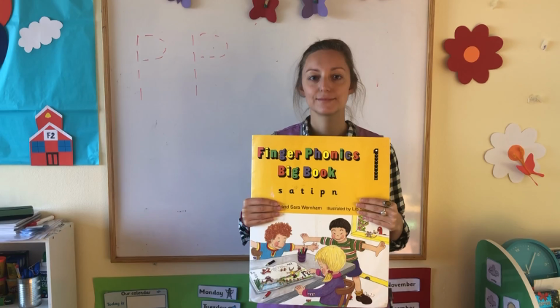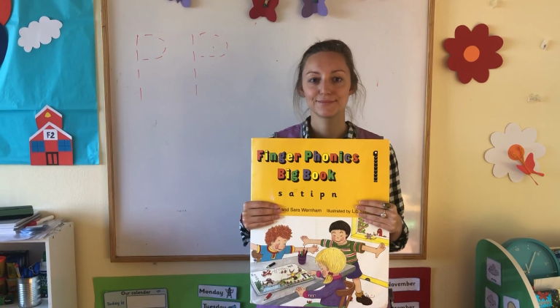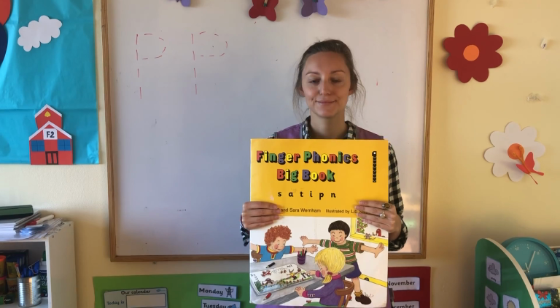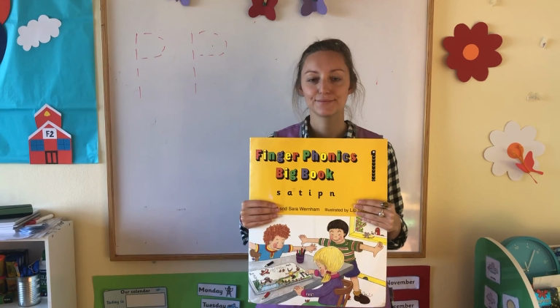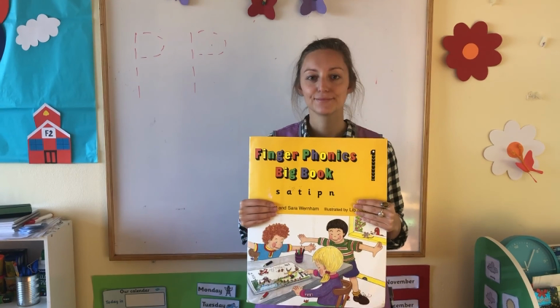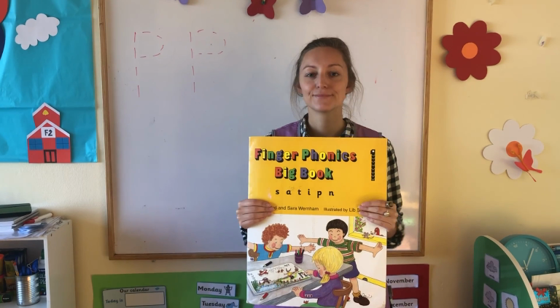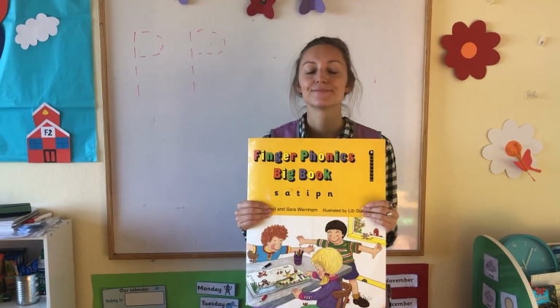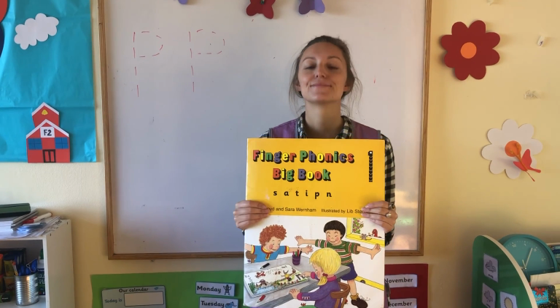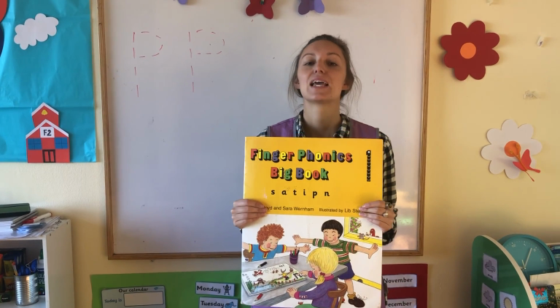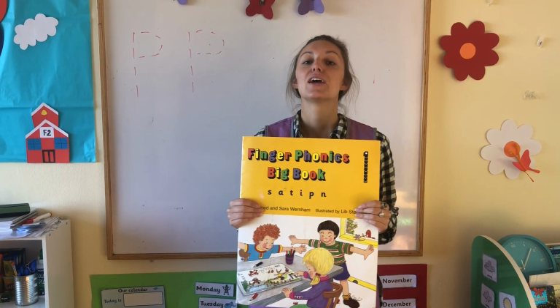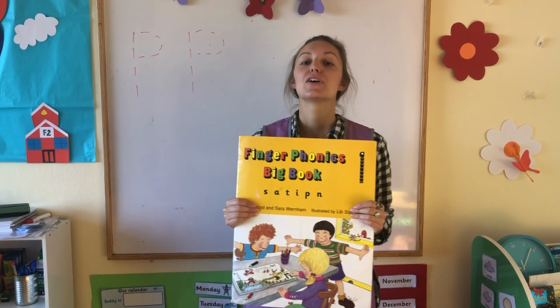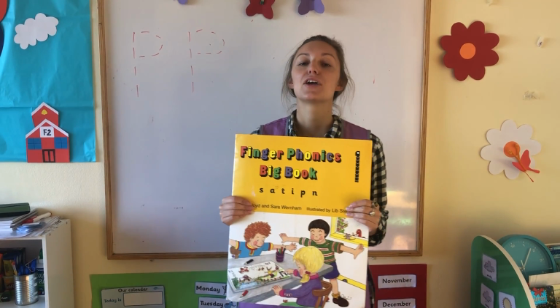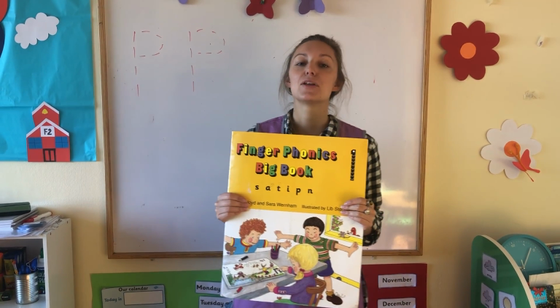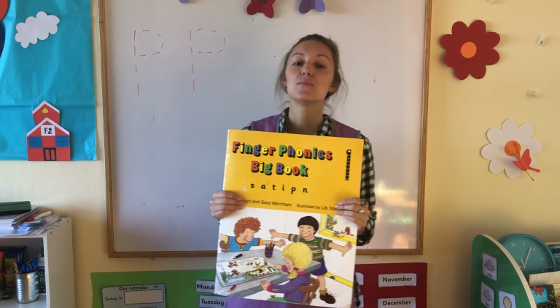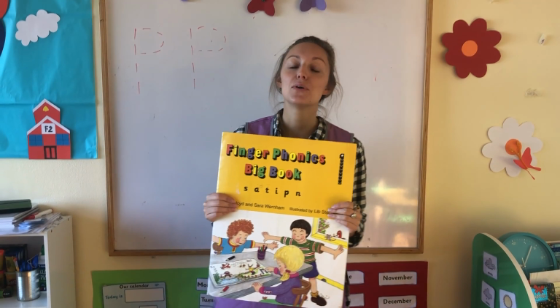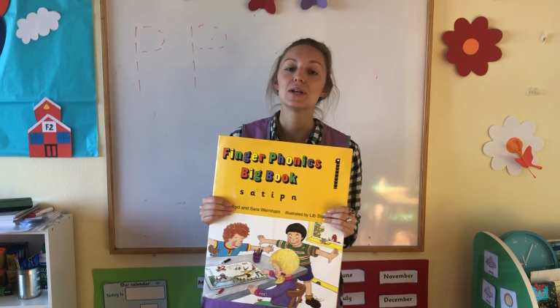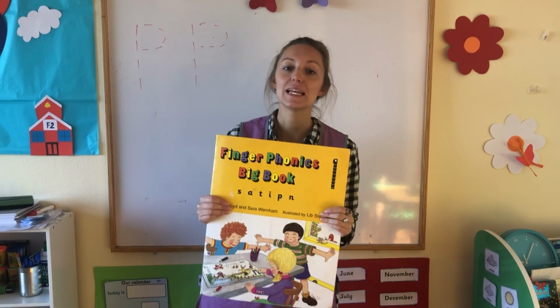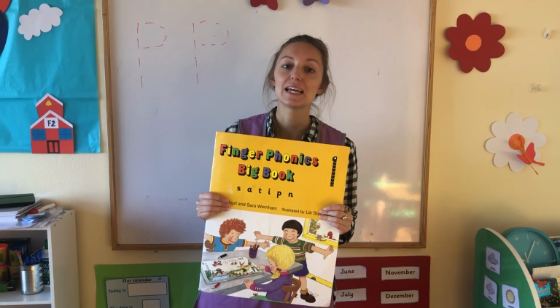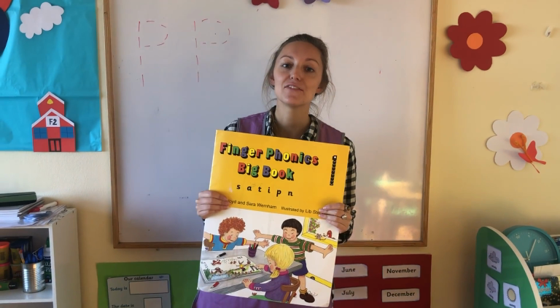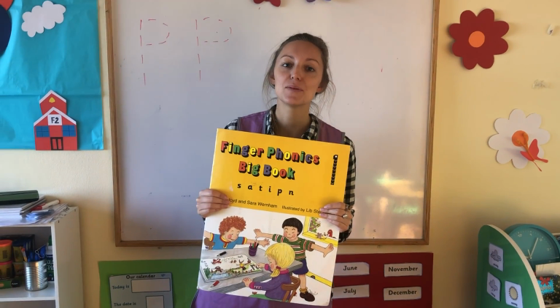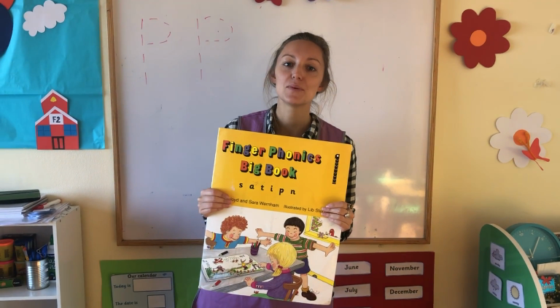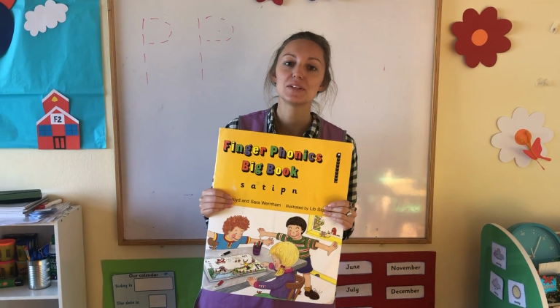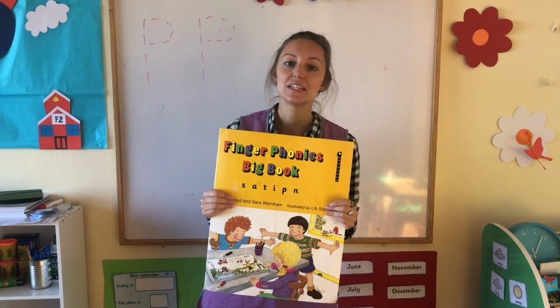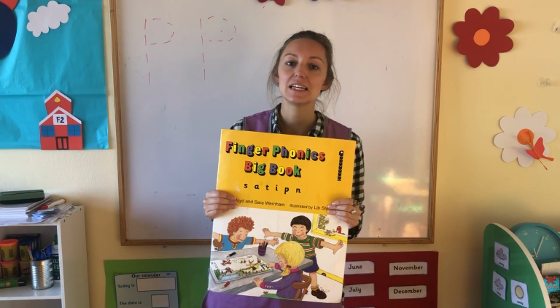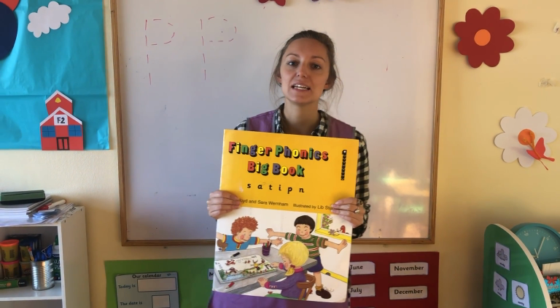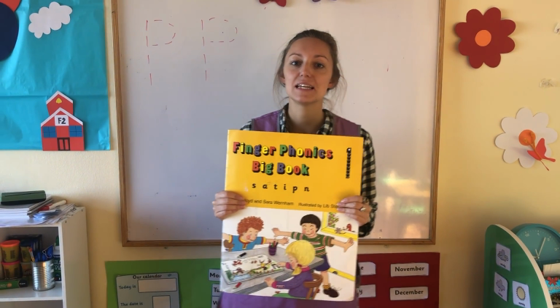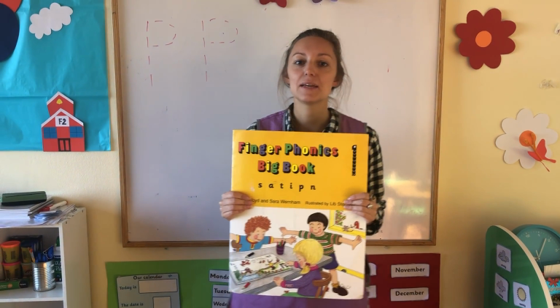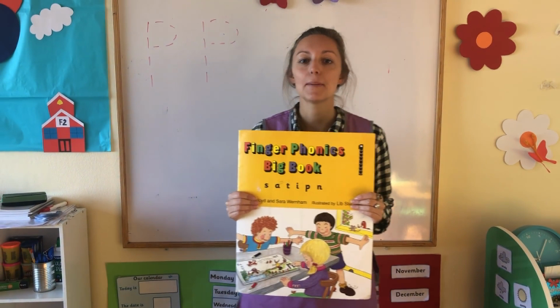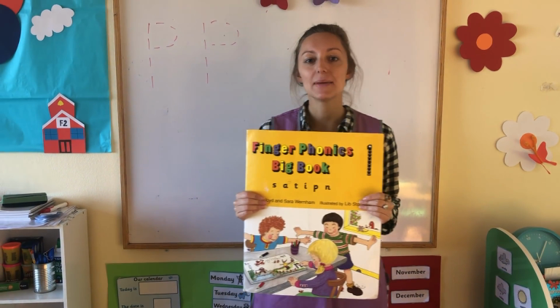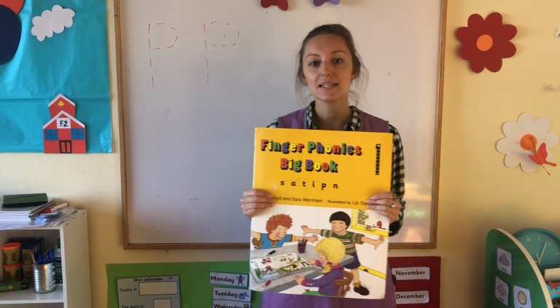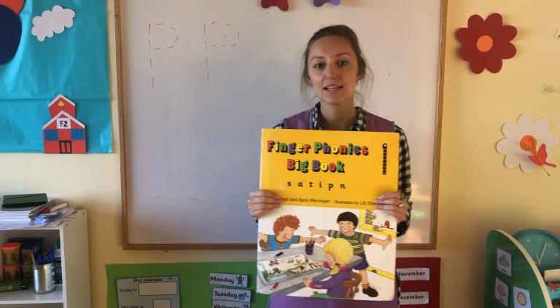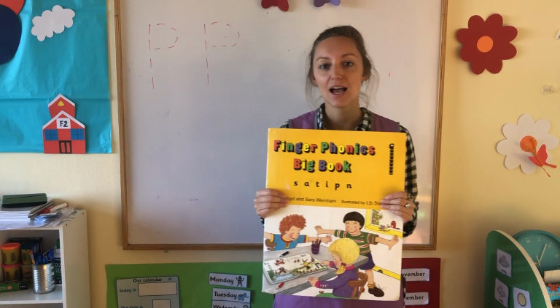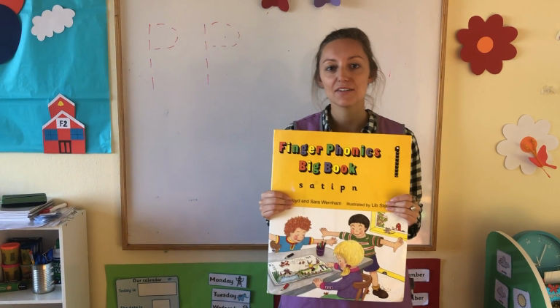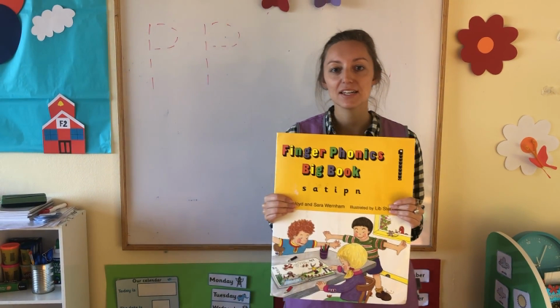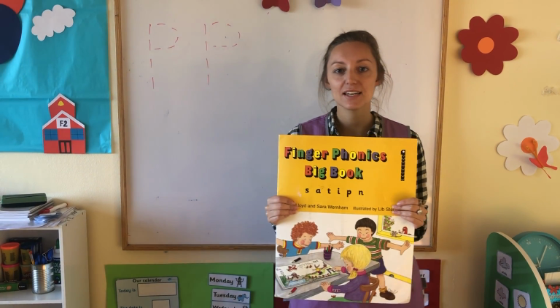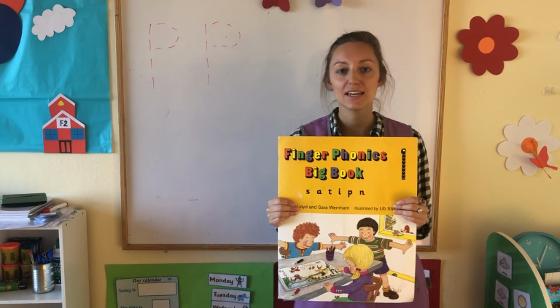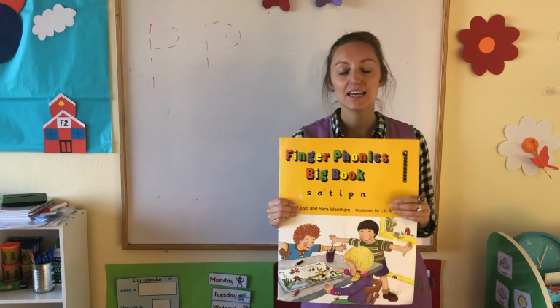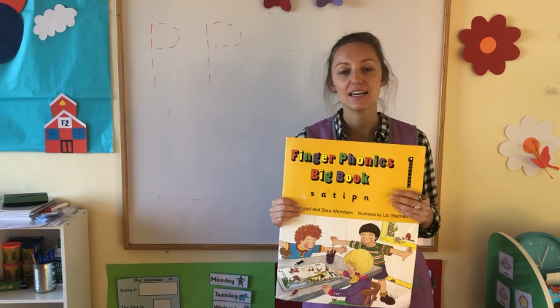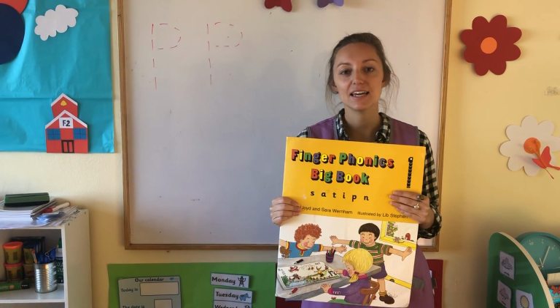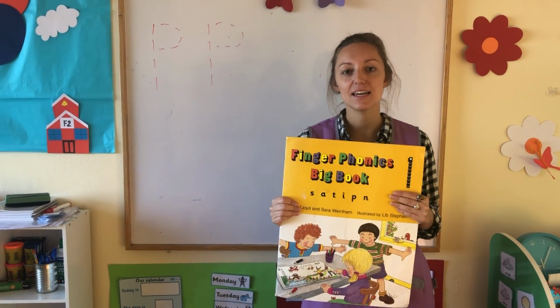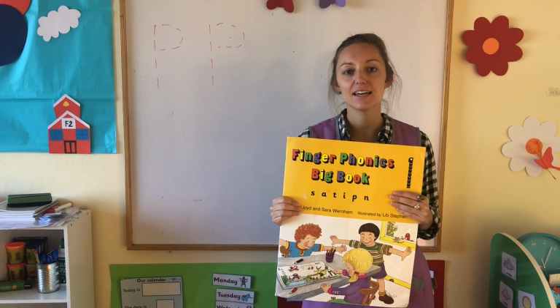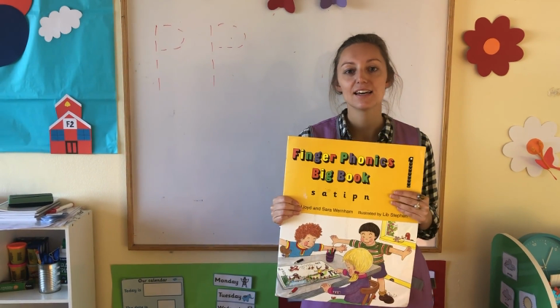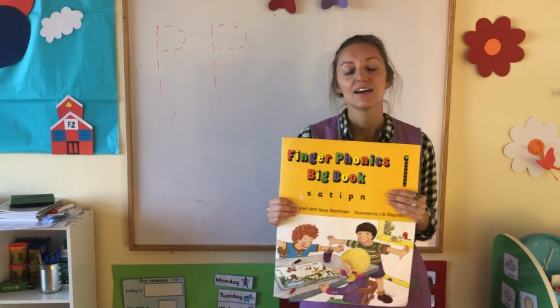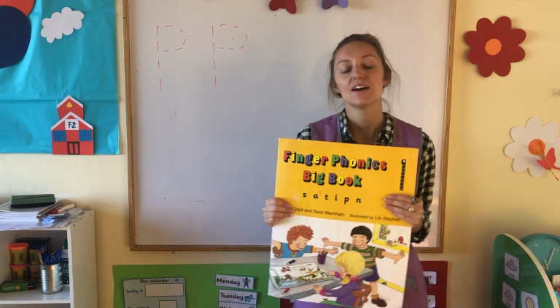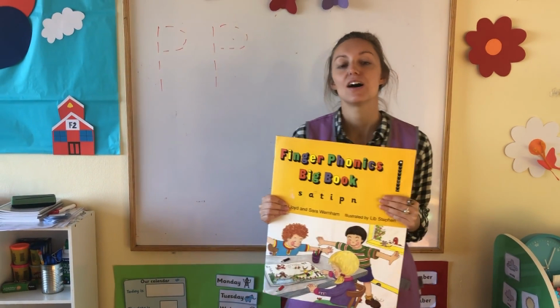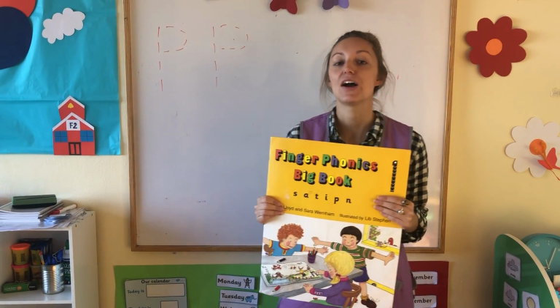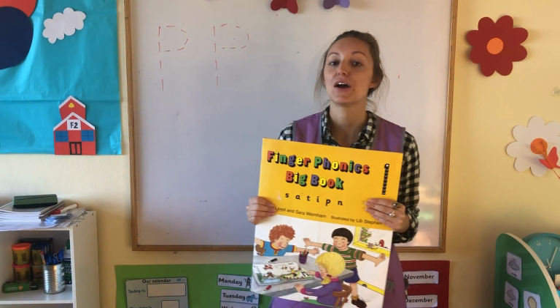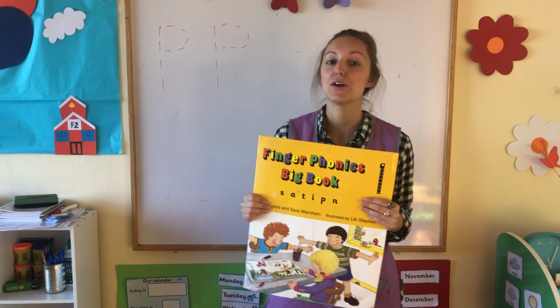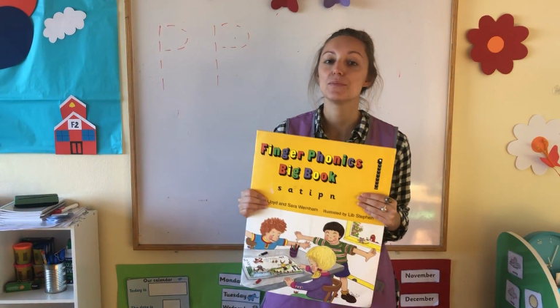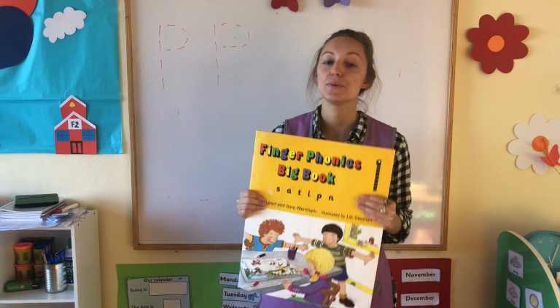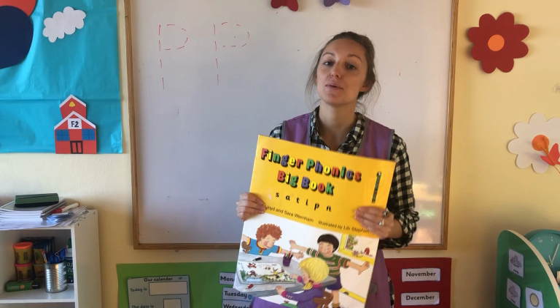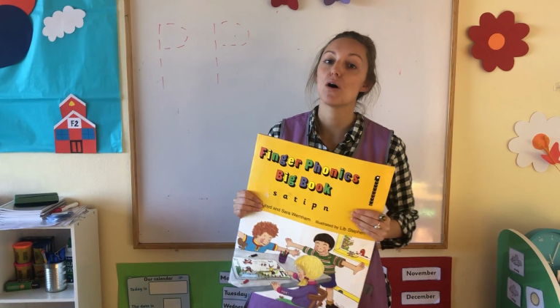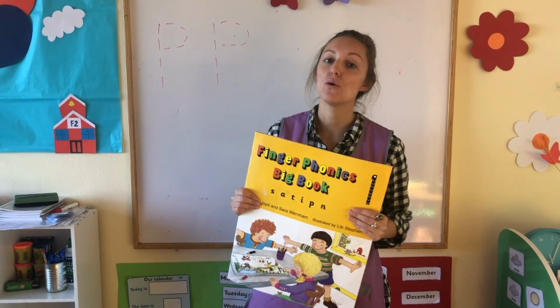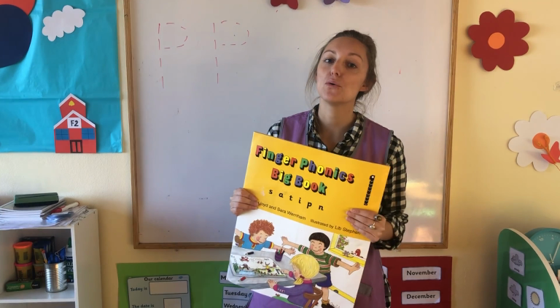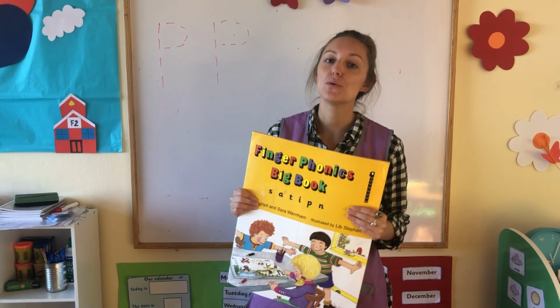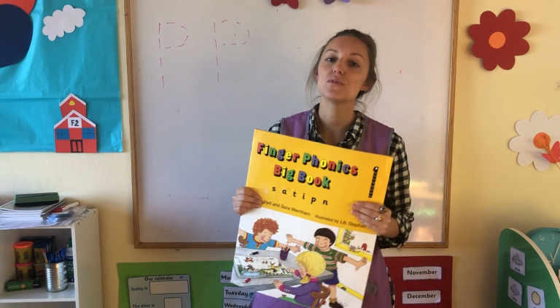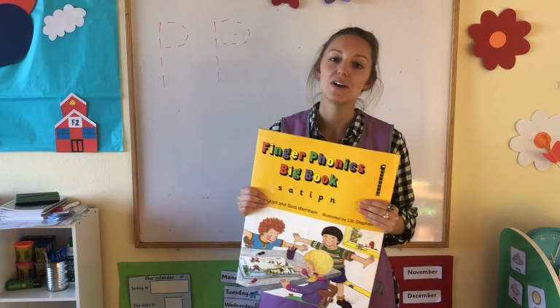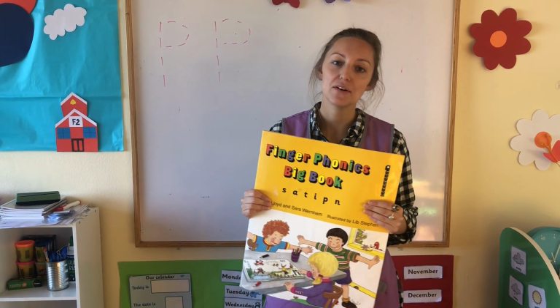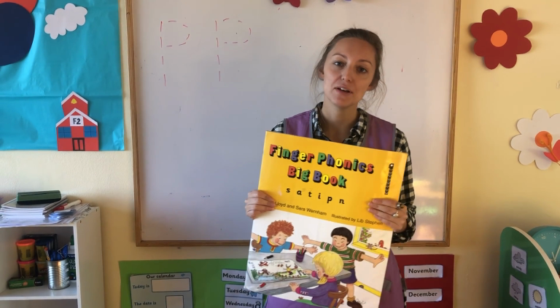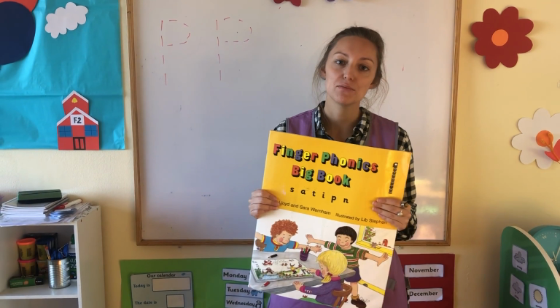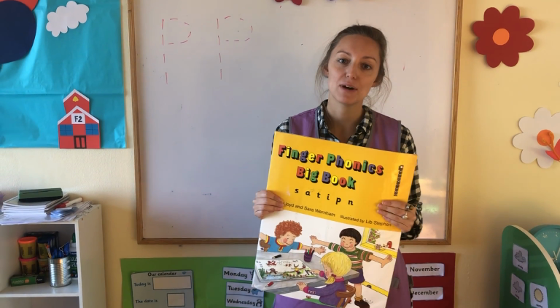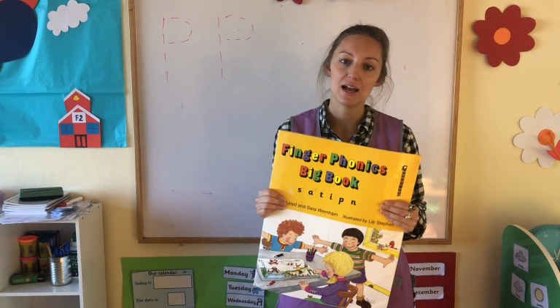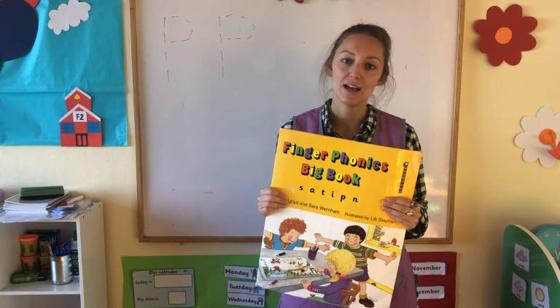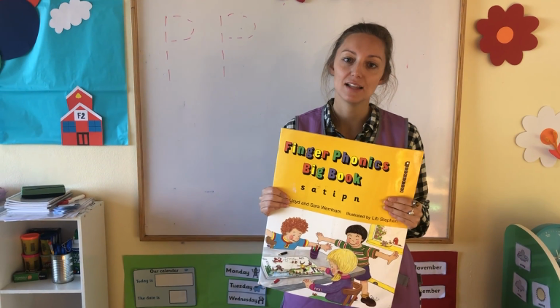Good morning everybody! Miss Harriet here. I hope you are all very well.